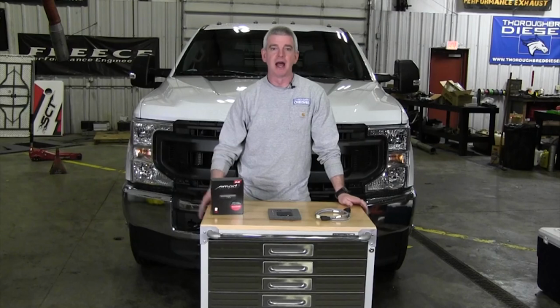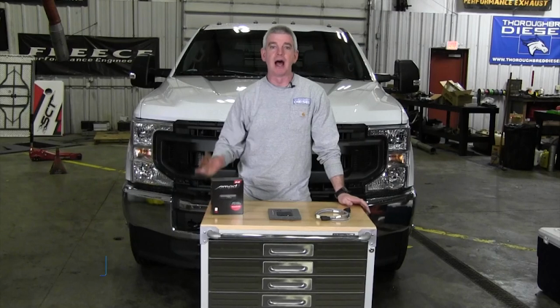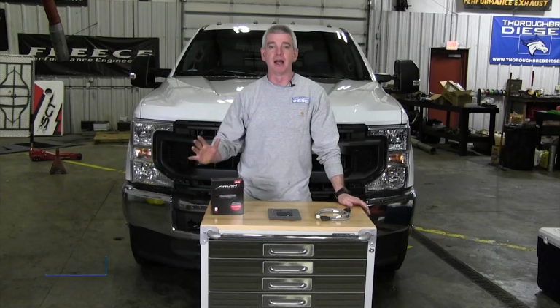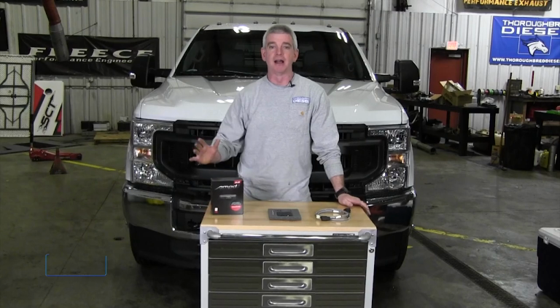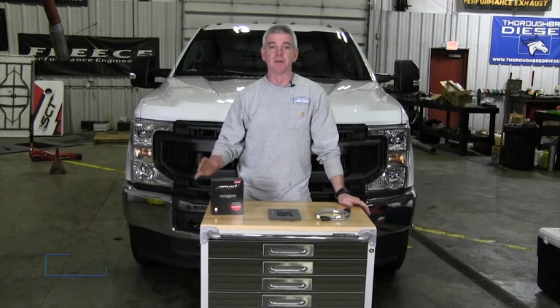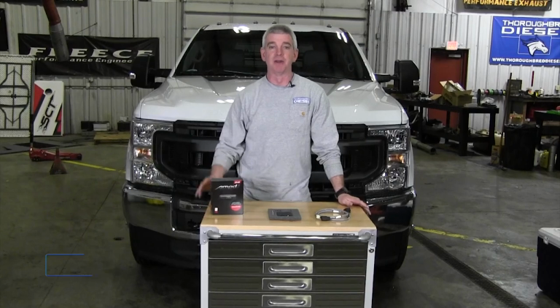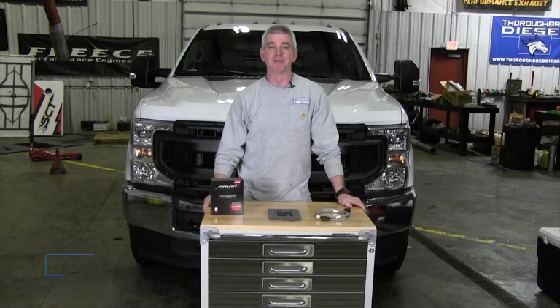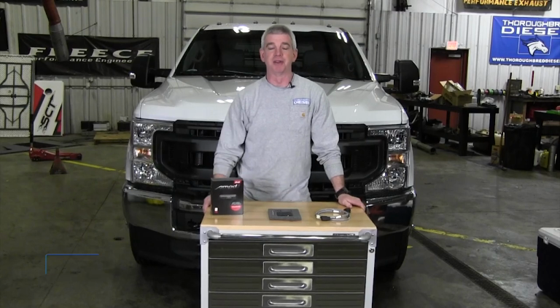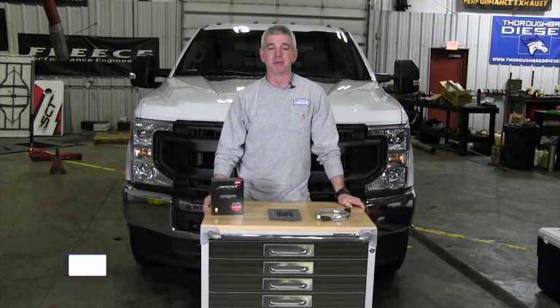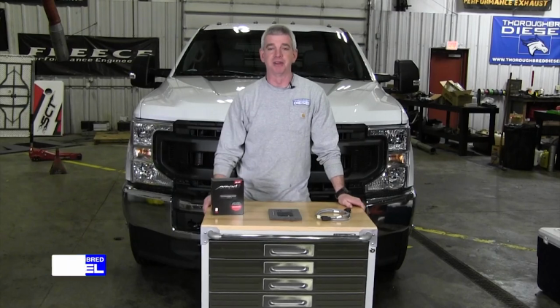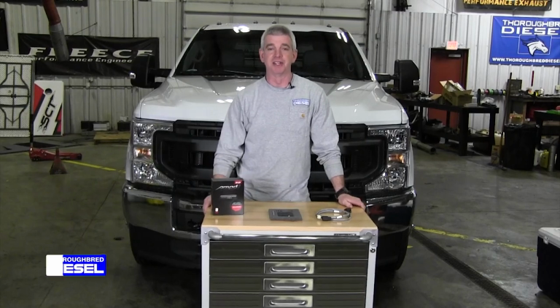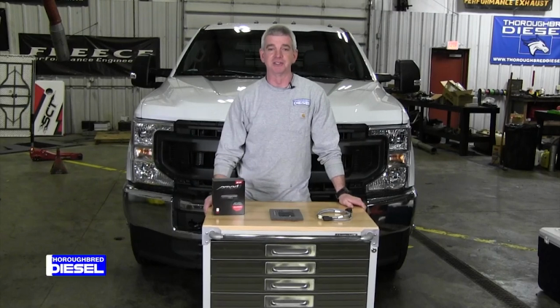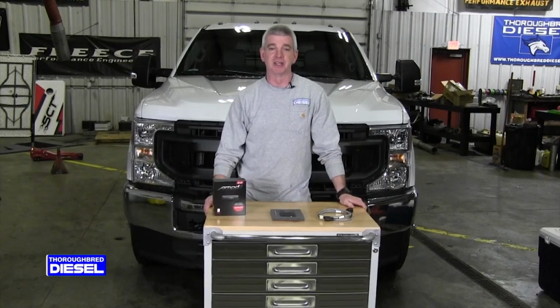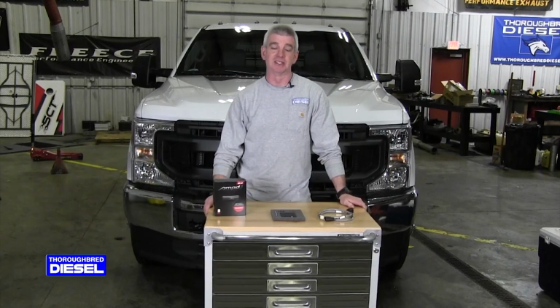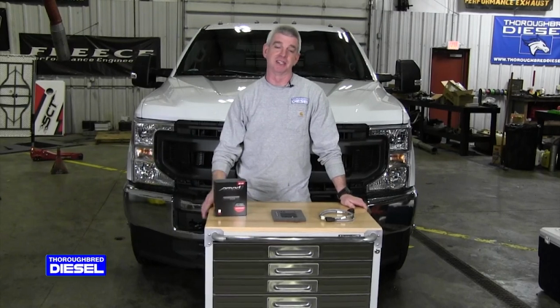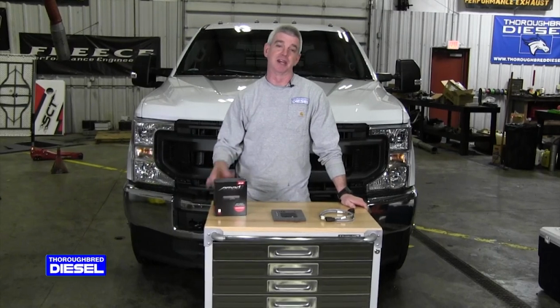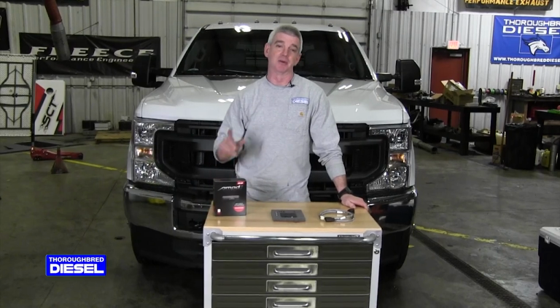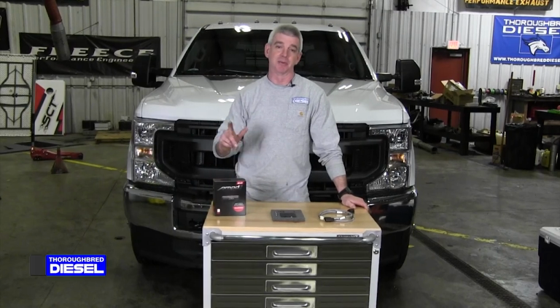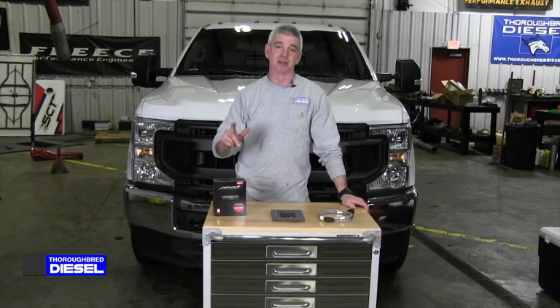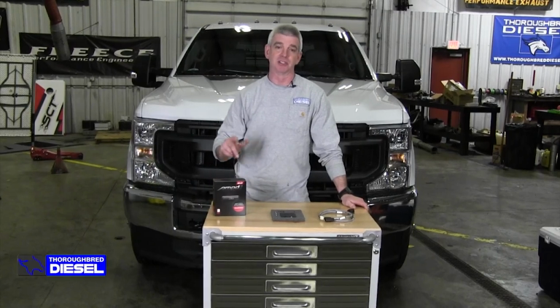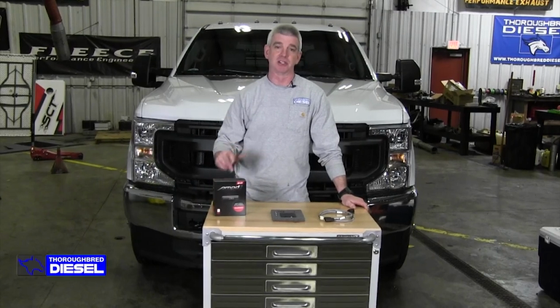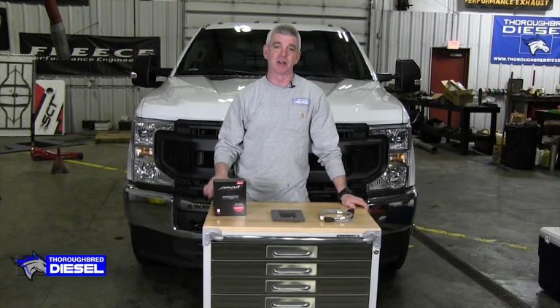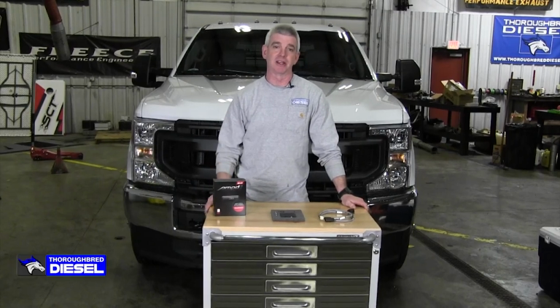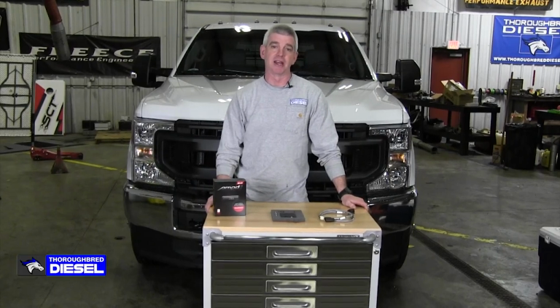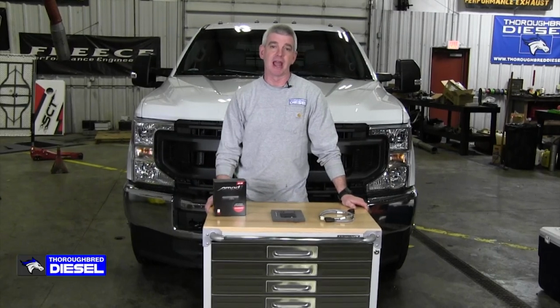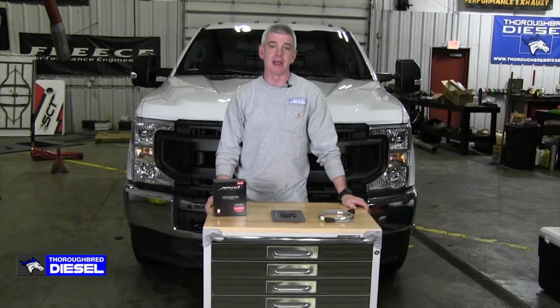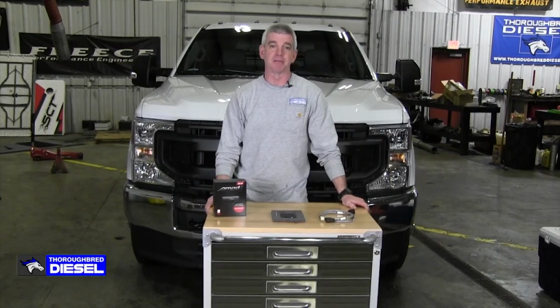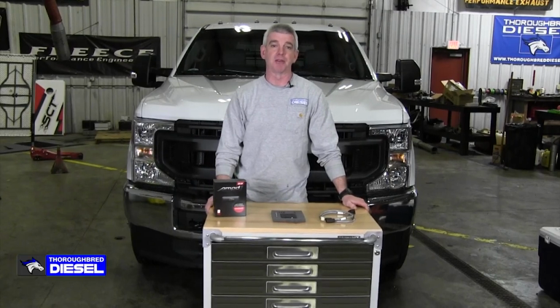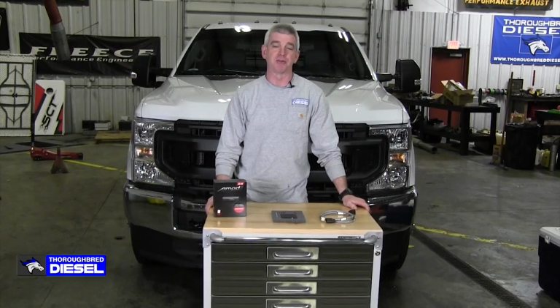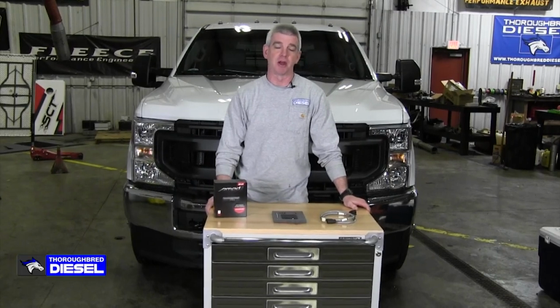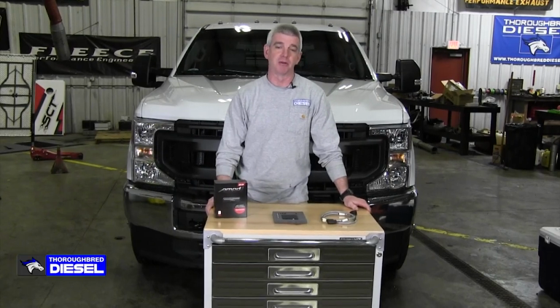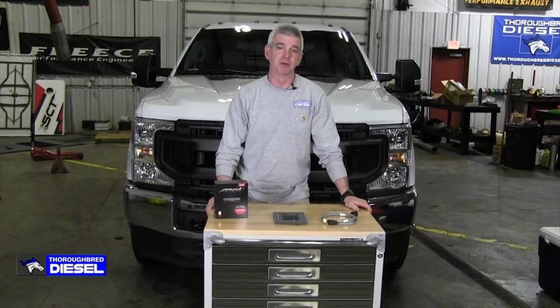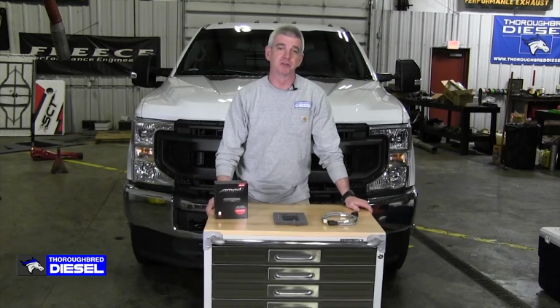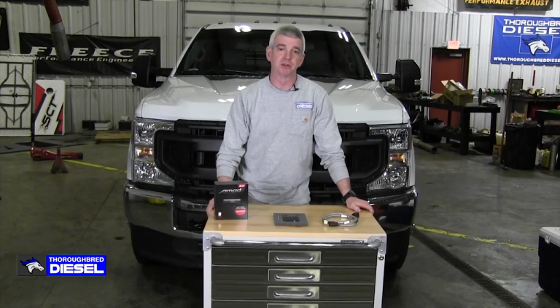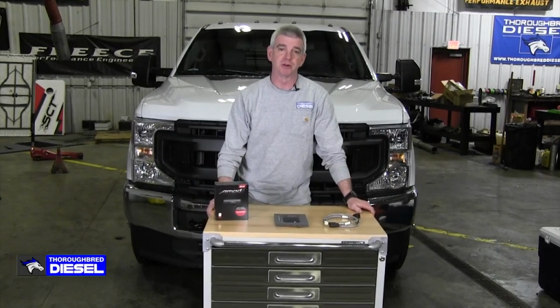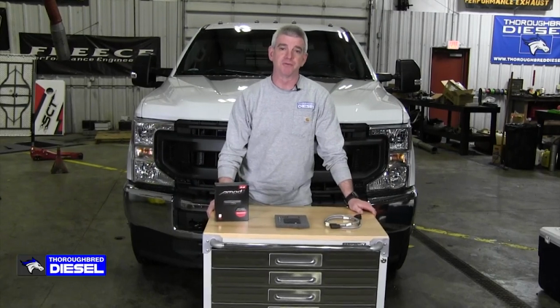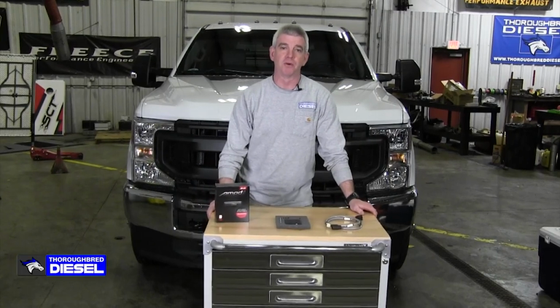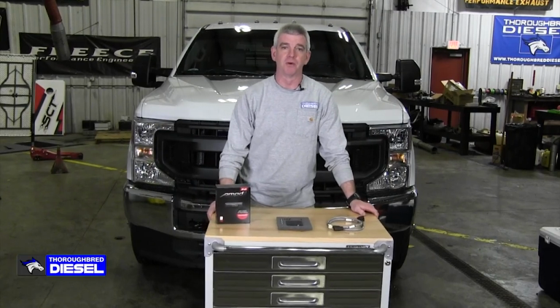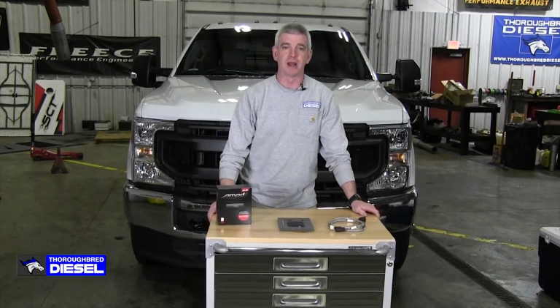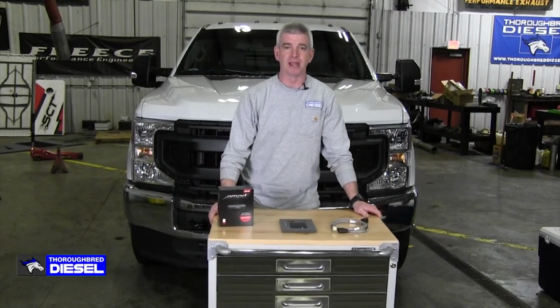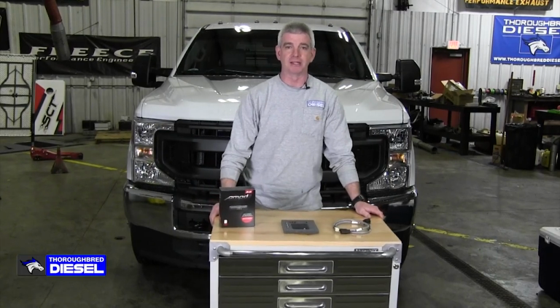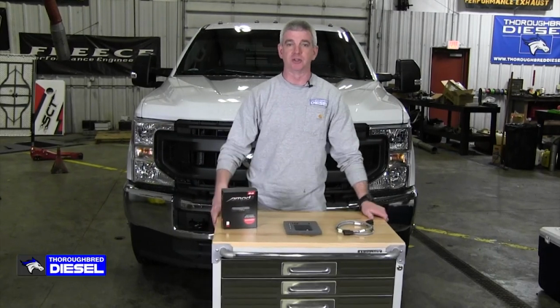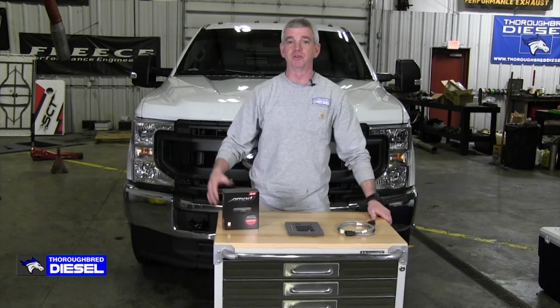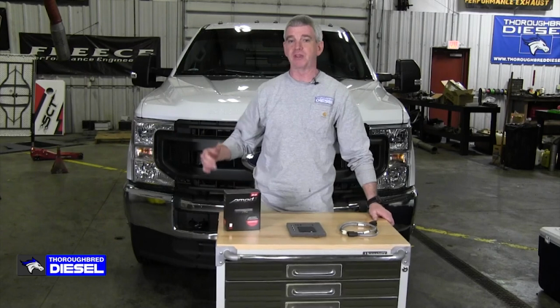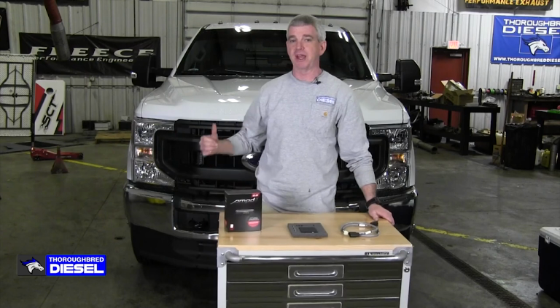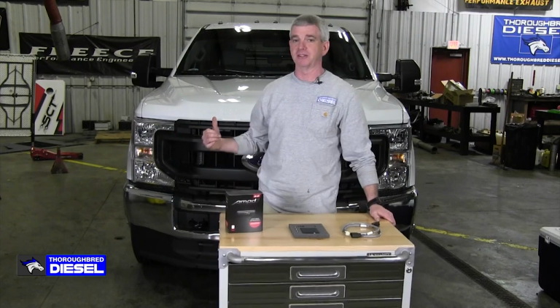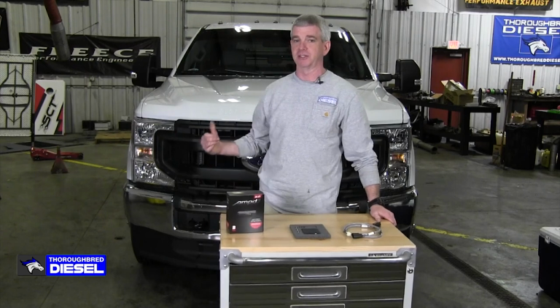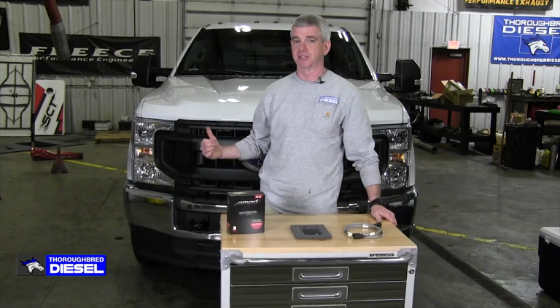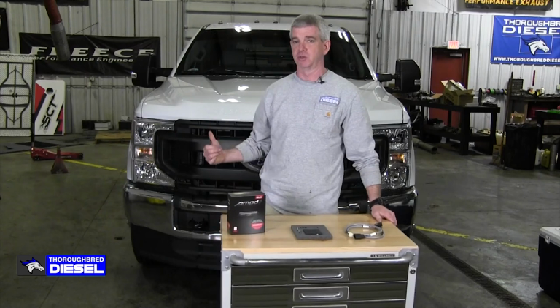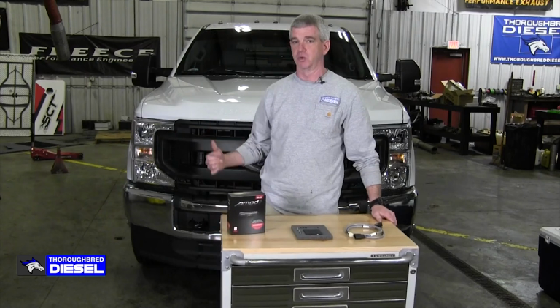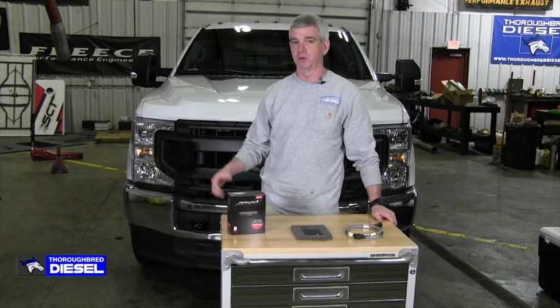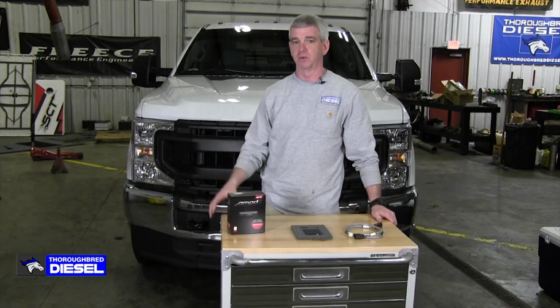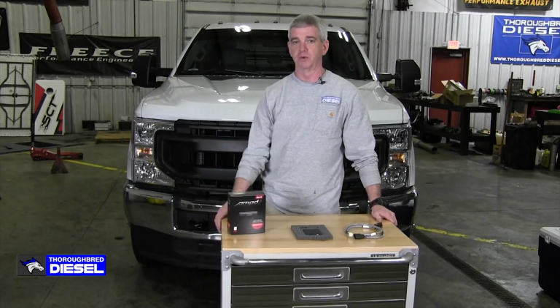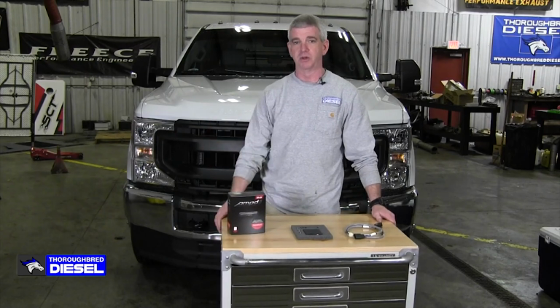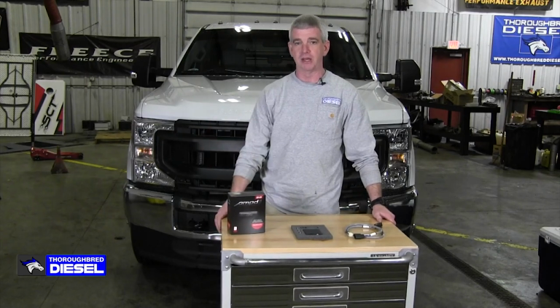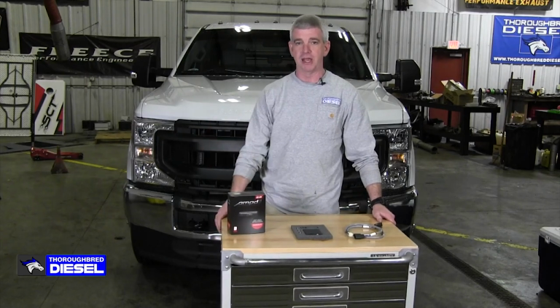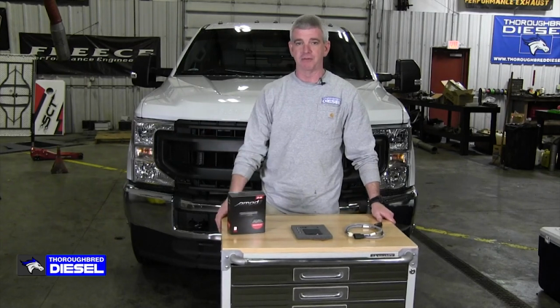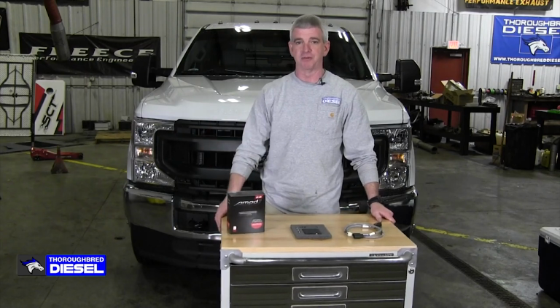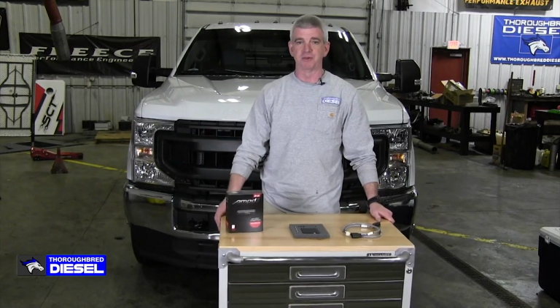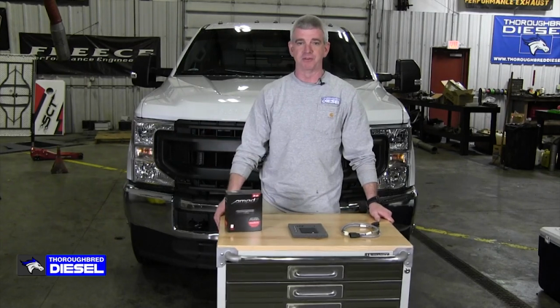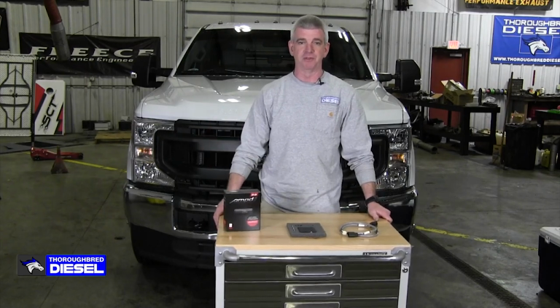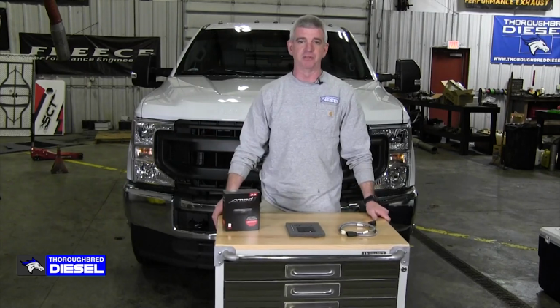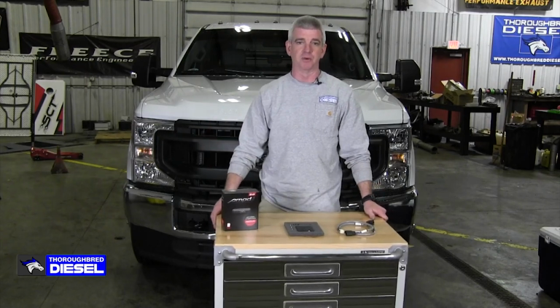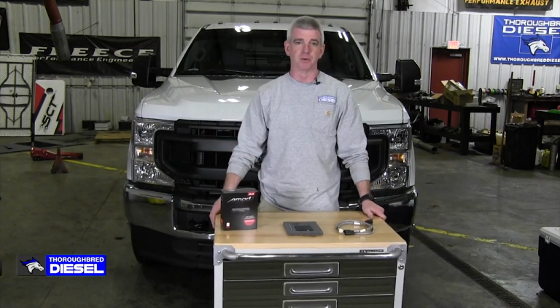Hi, I'm Wade from Thoroughbred Diesel and today we're going to be installing an Amped Throttle Booster for a 2021 F-350.